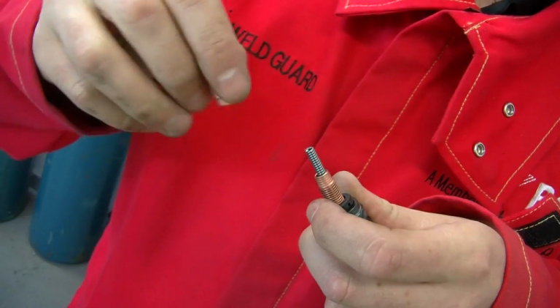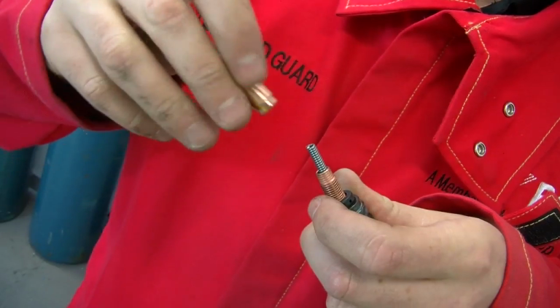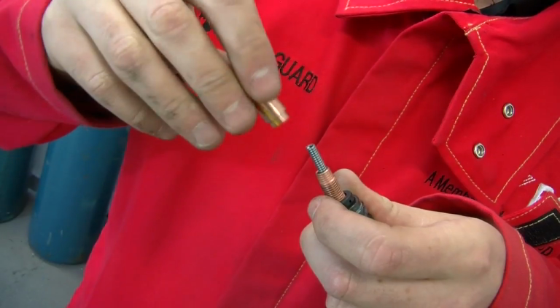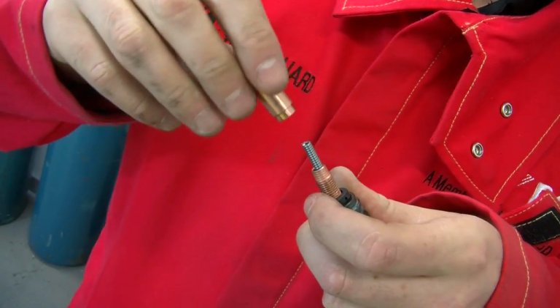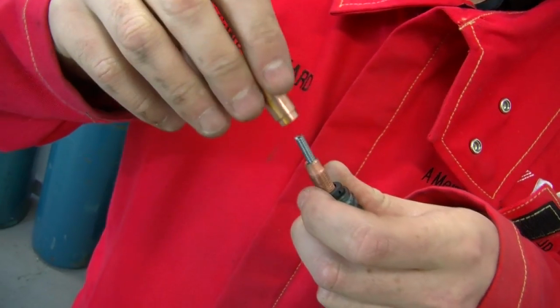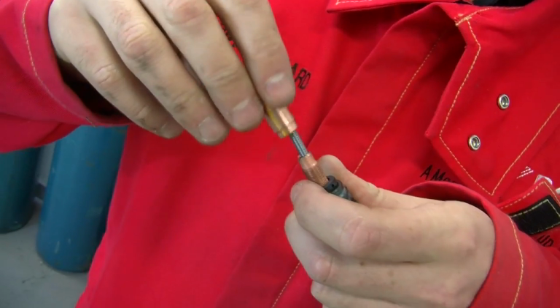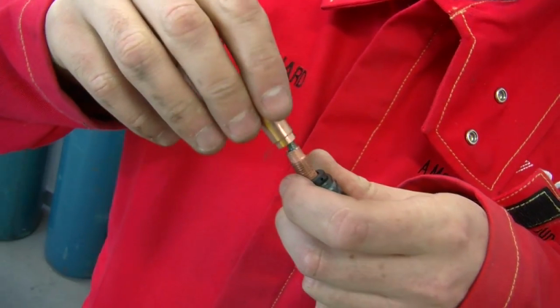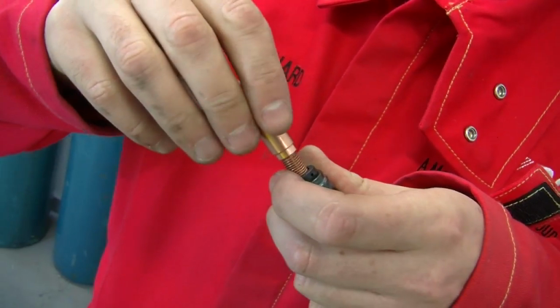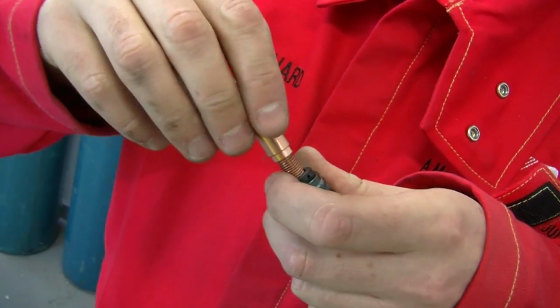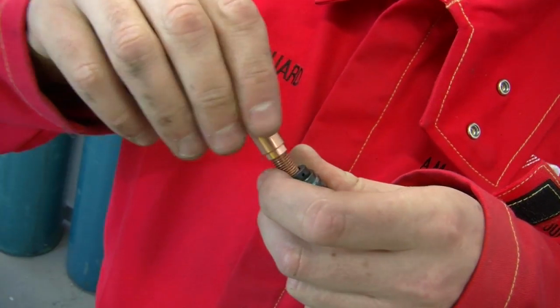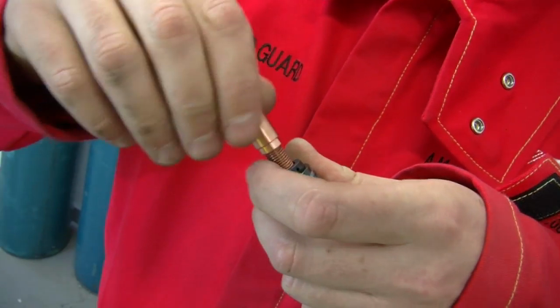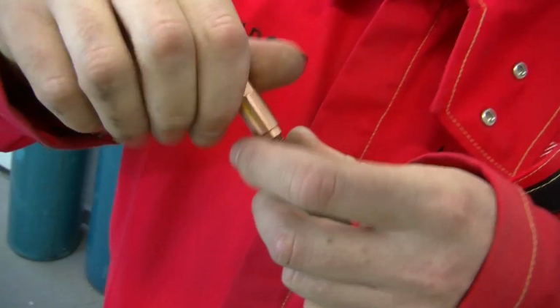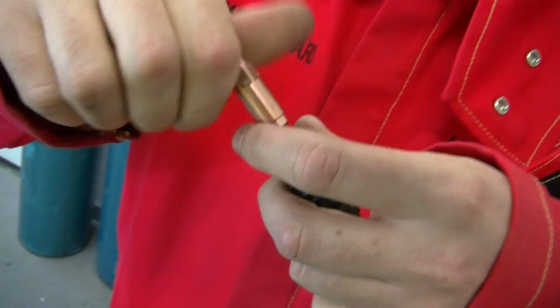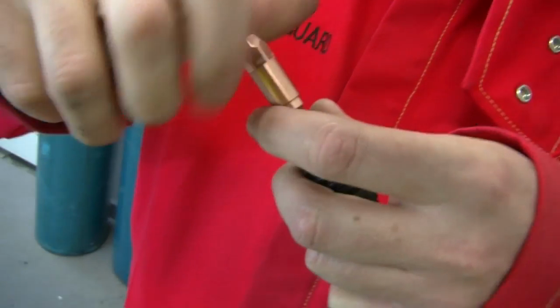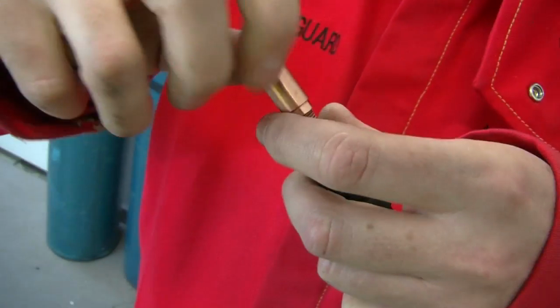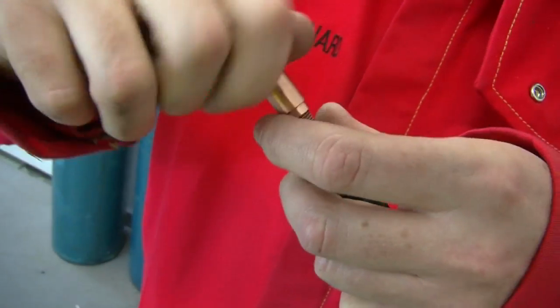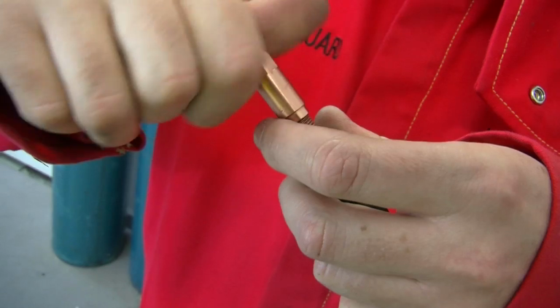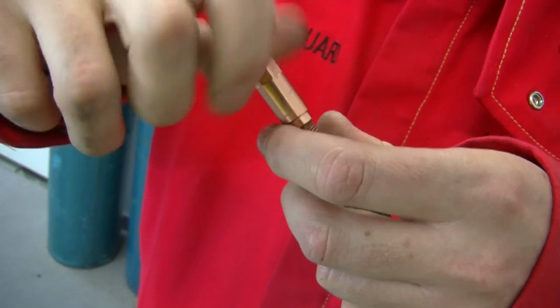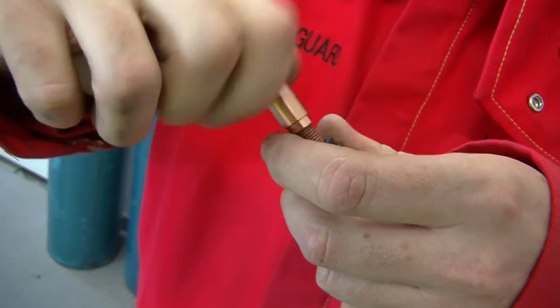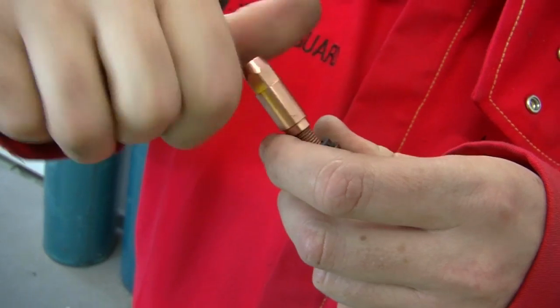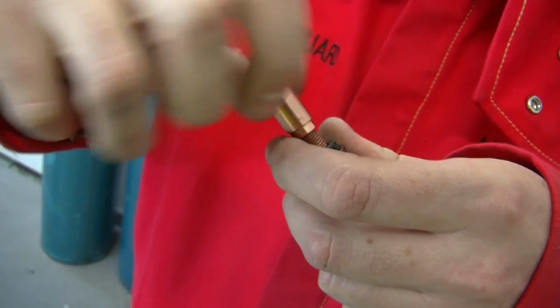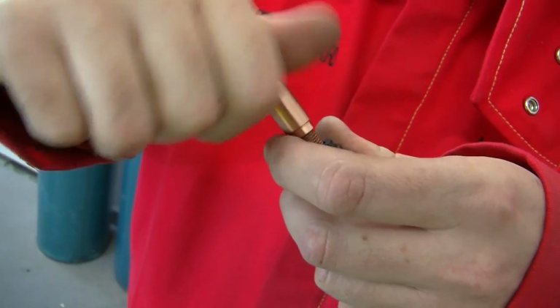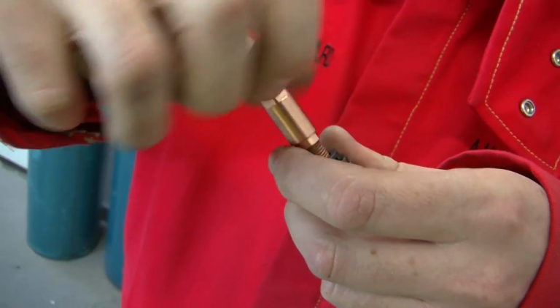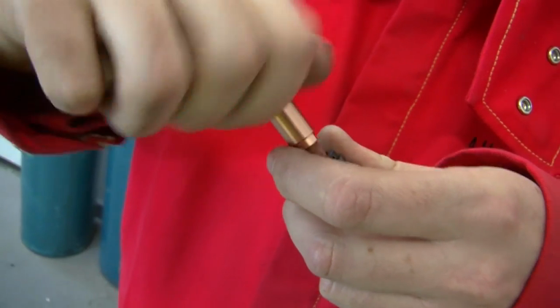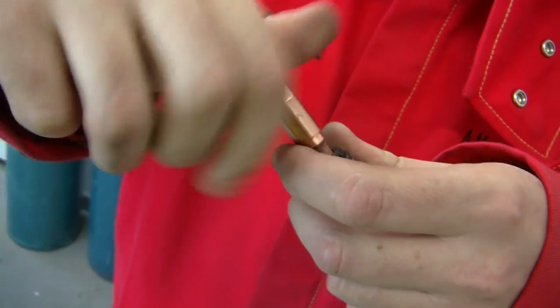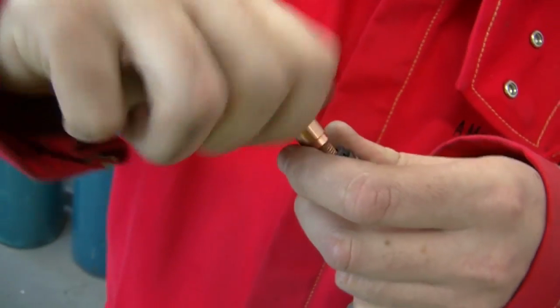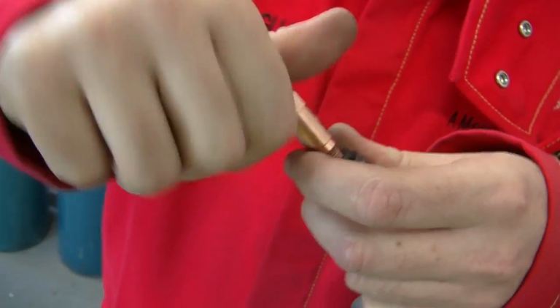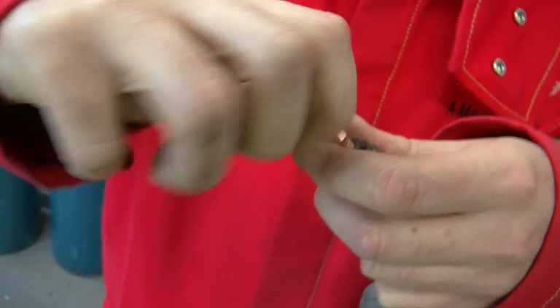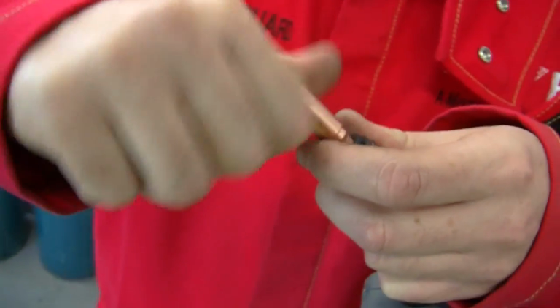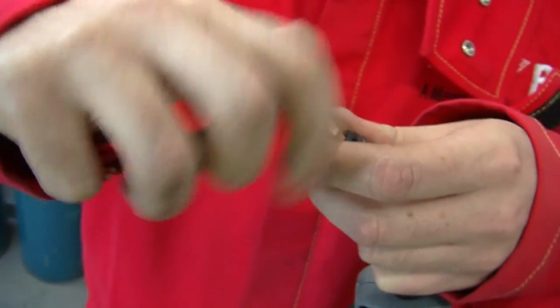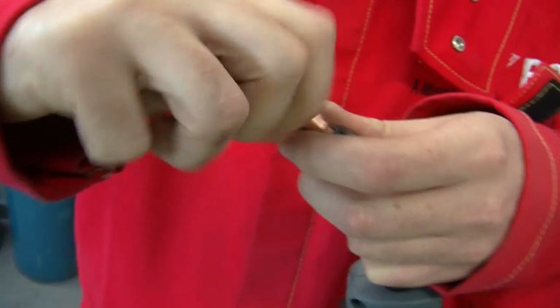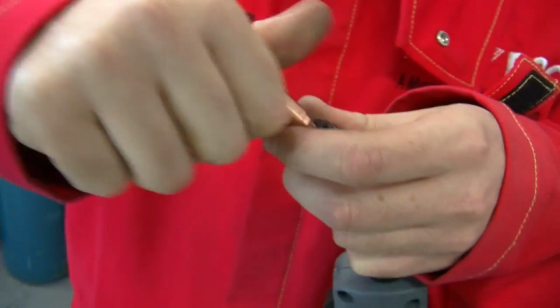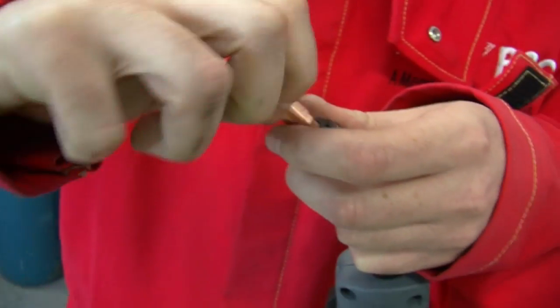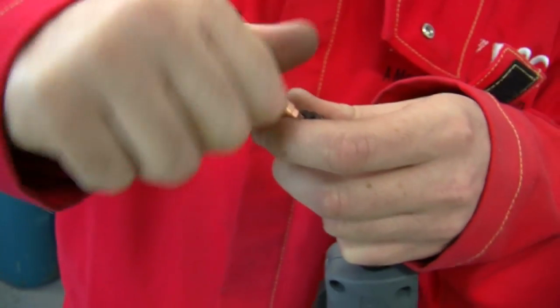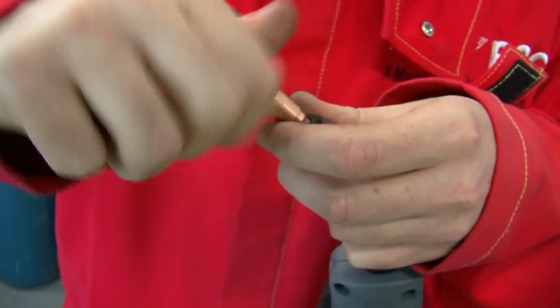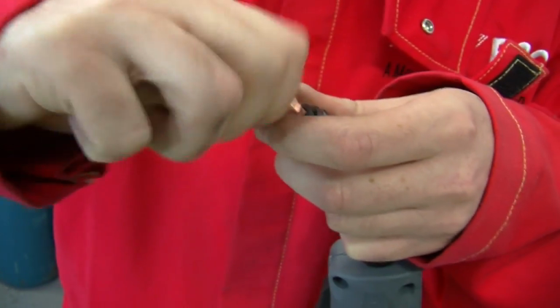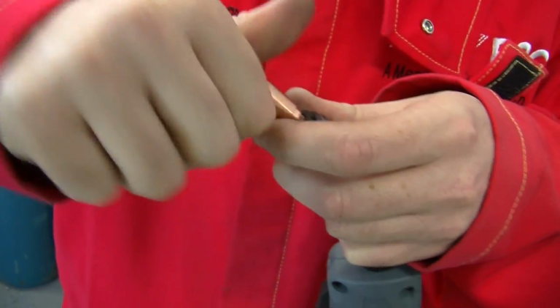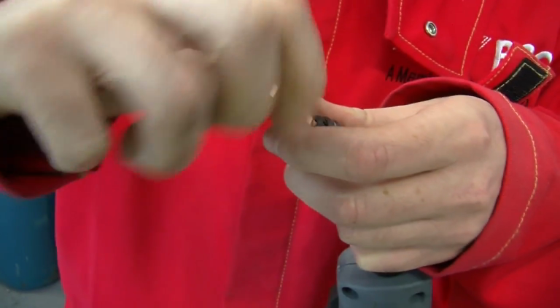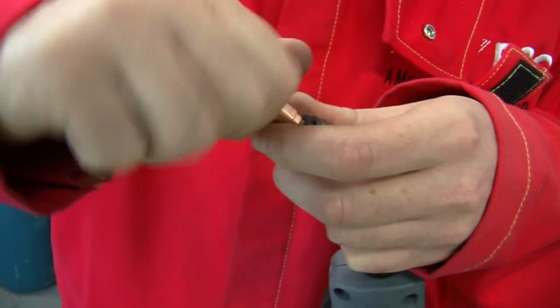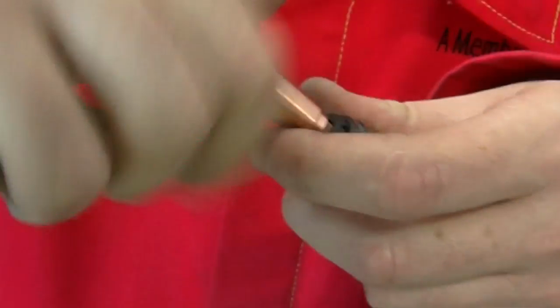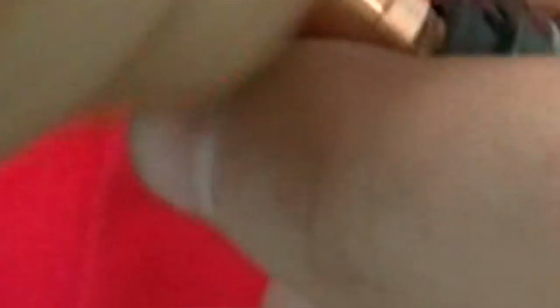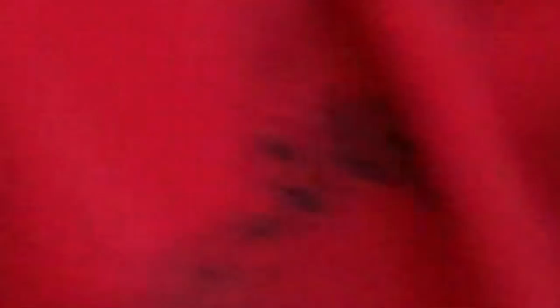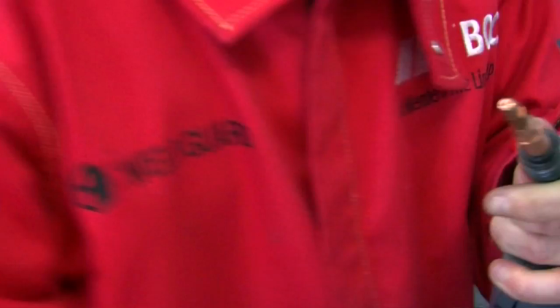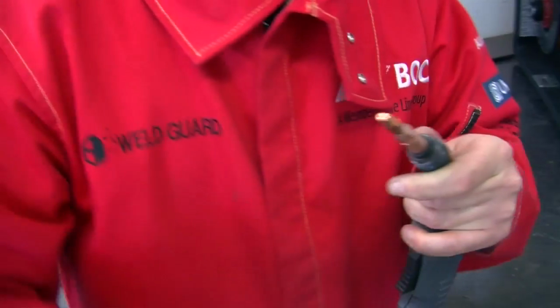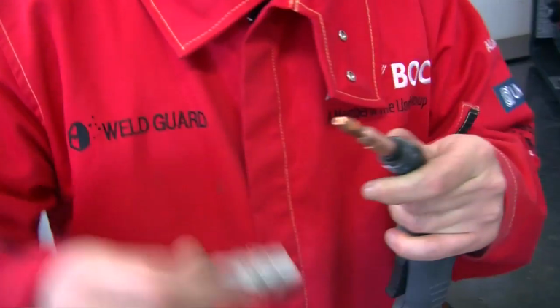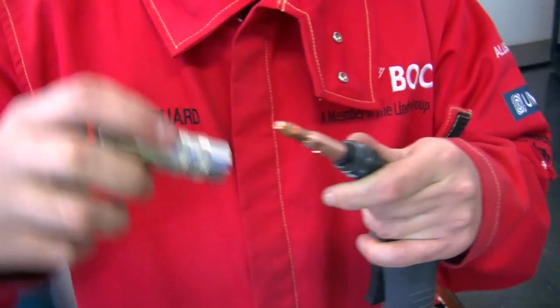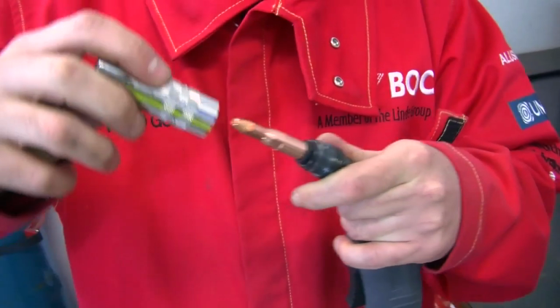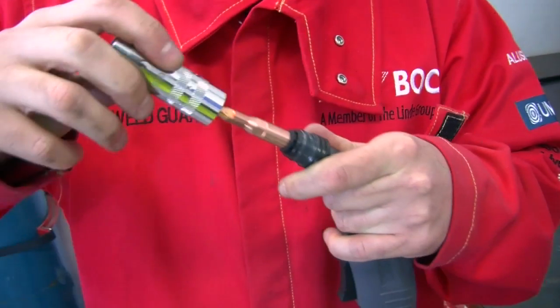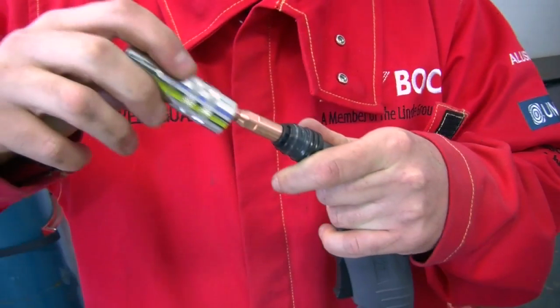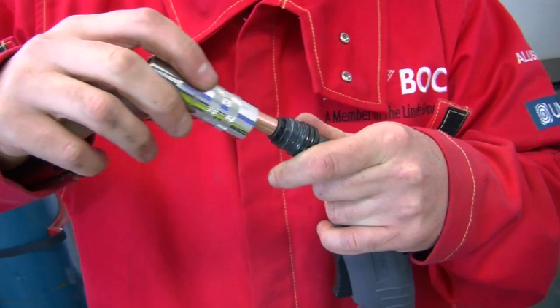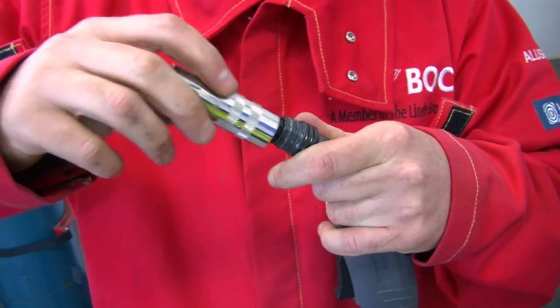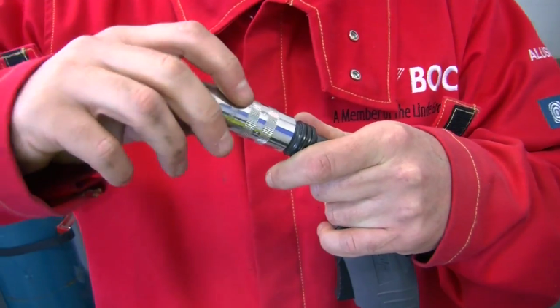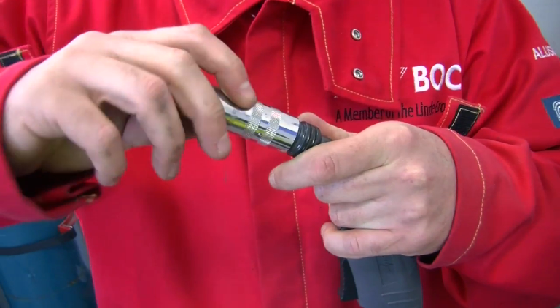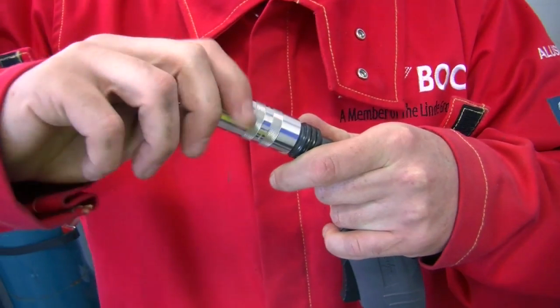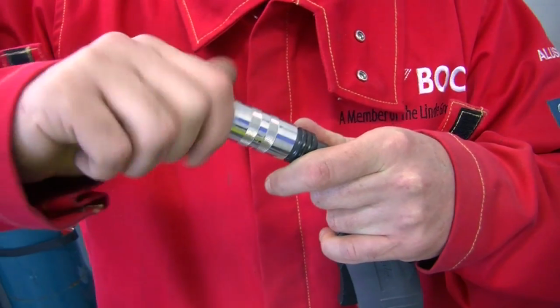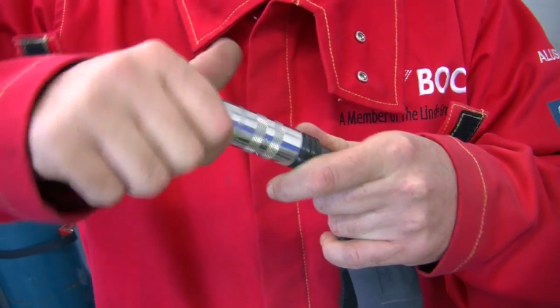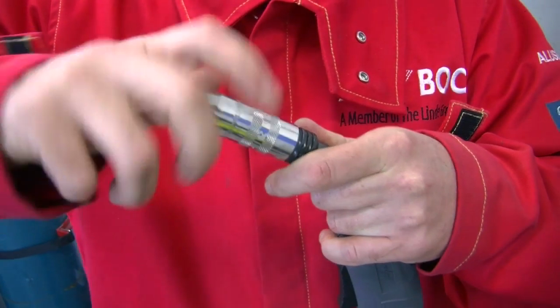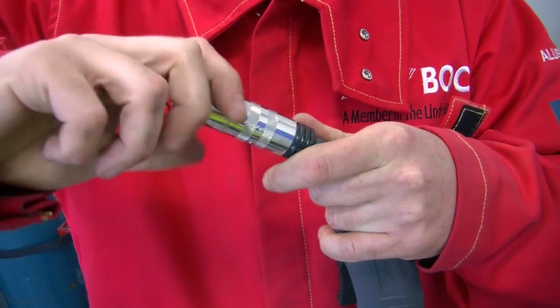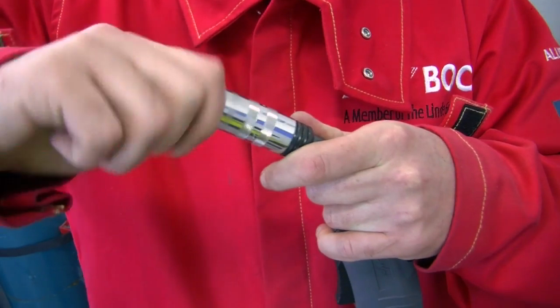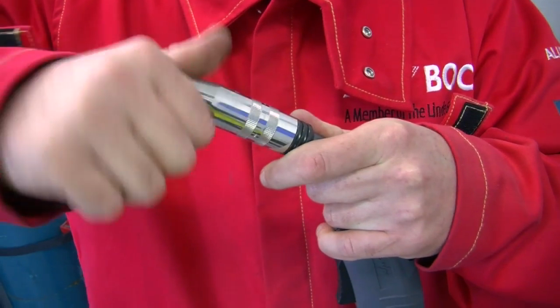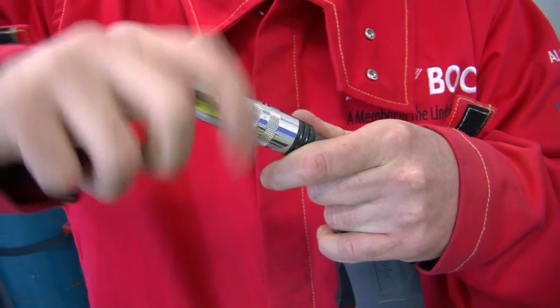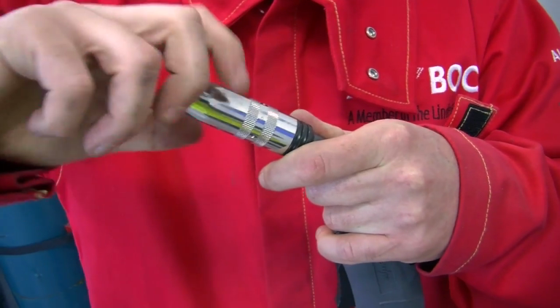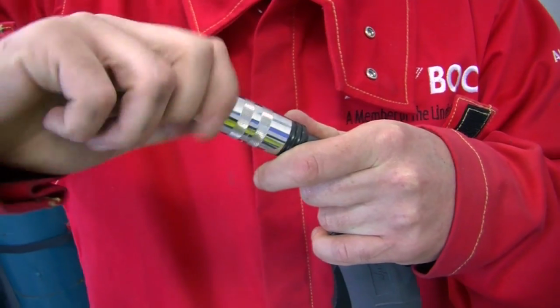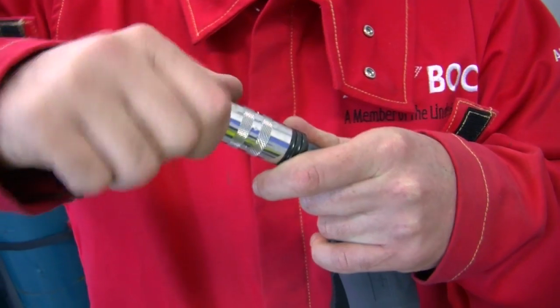Now fit your contact tip holder by screwing it into the gooseneck of the torch. Fit the correct size contact tip and nozzle.